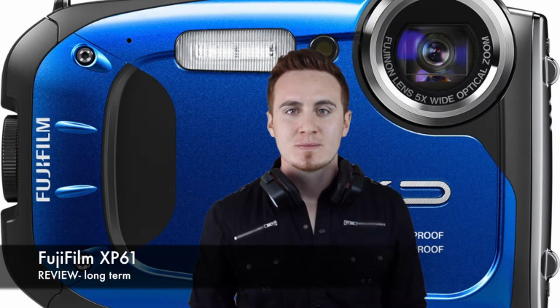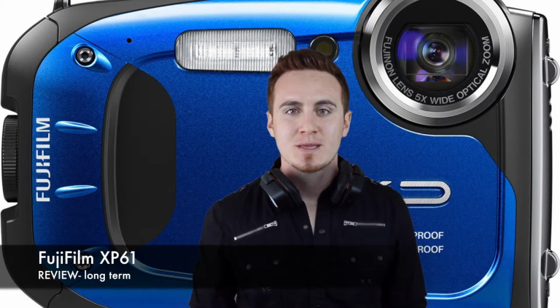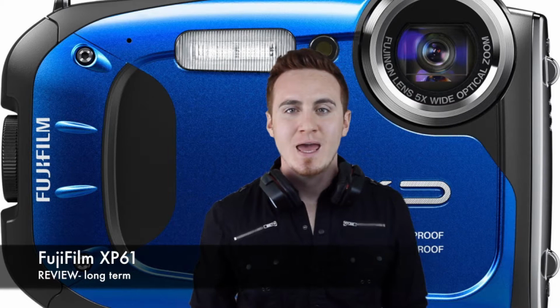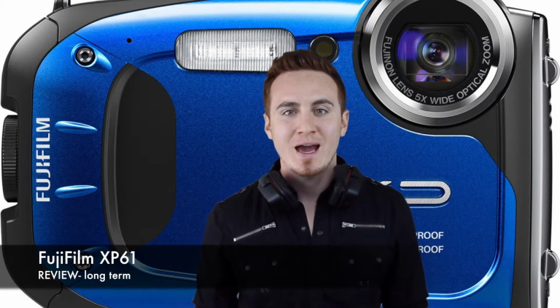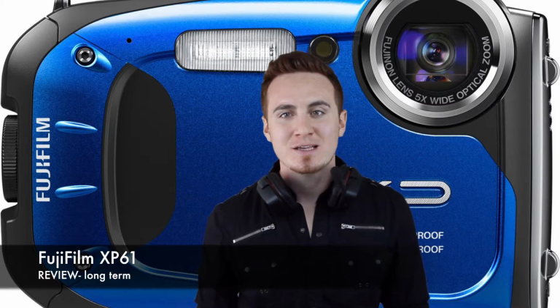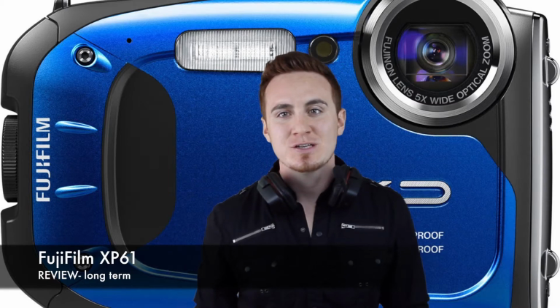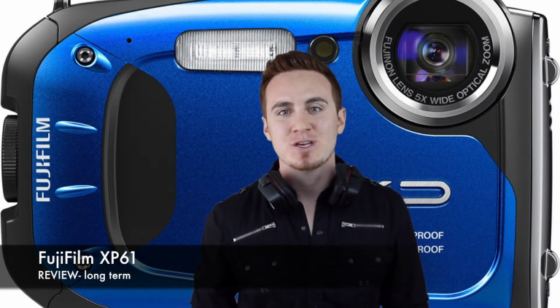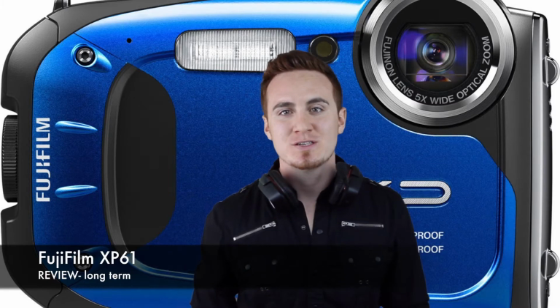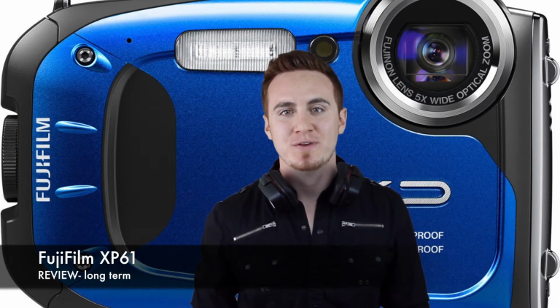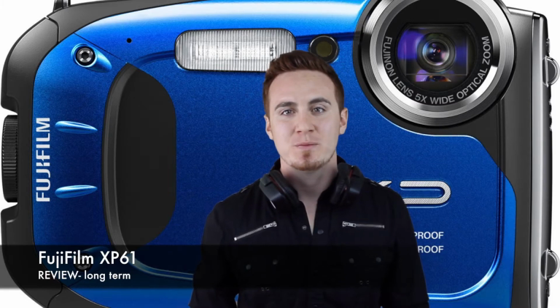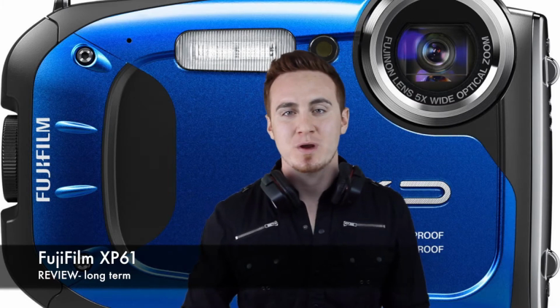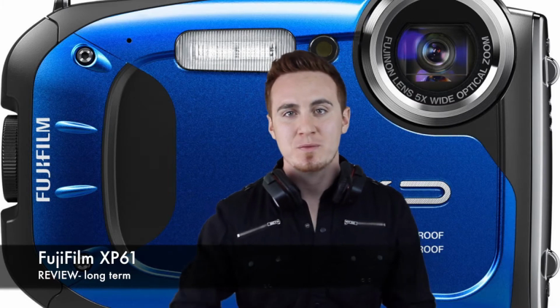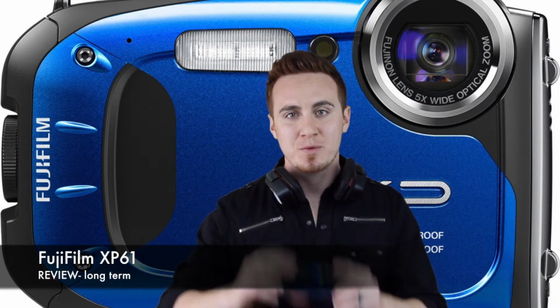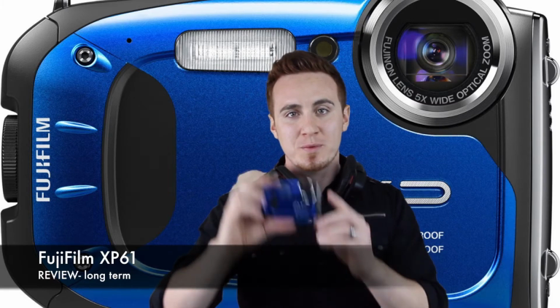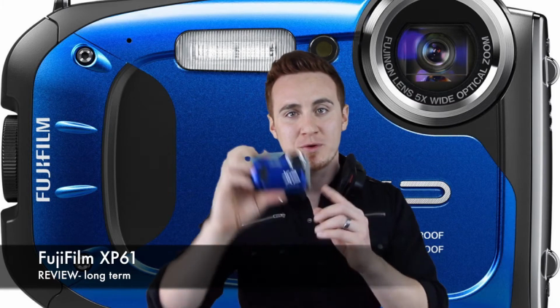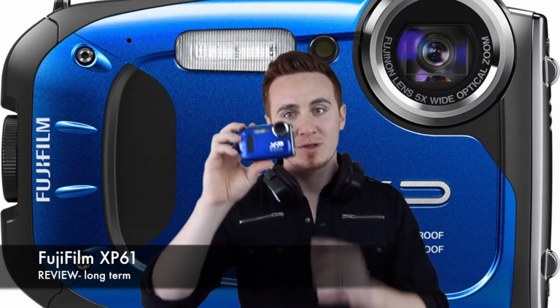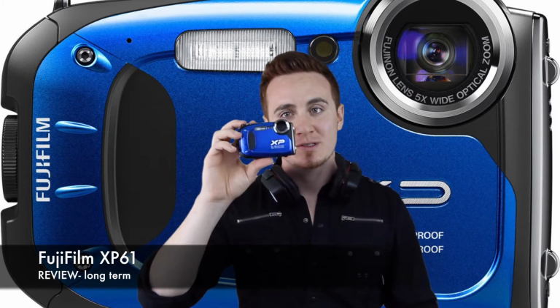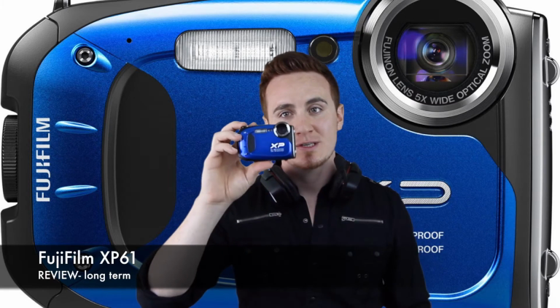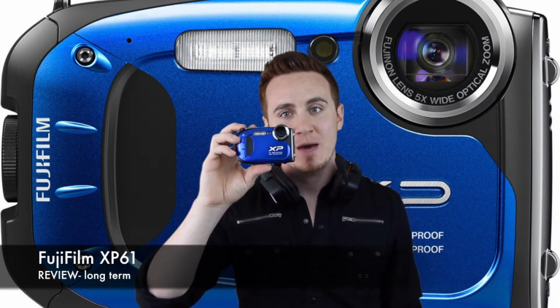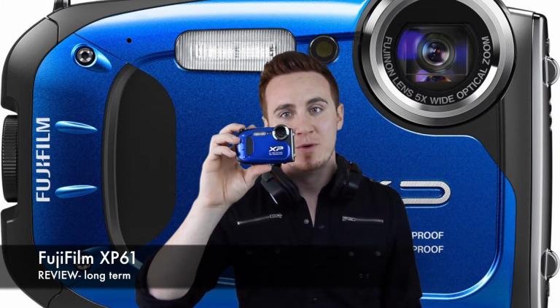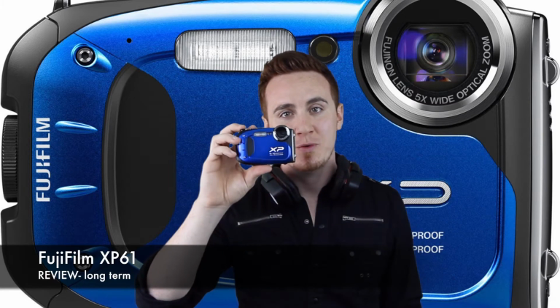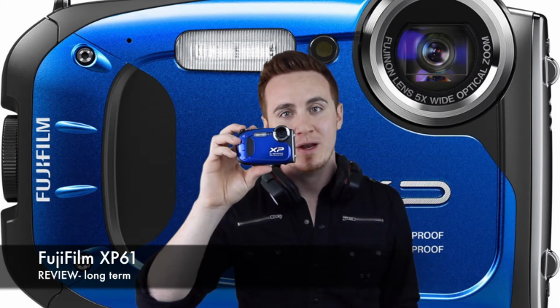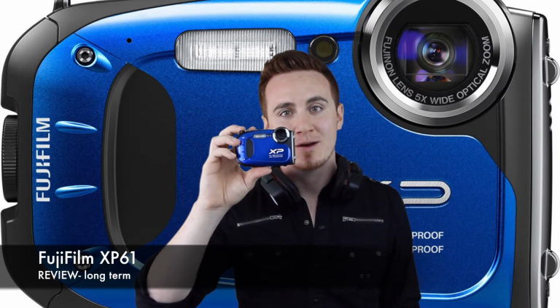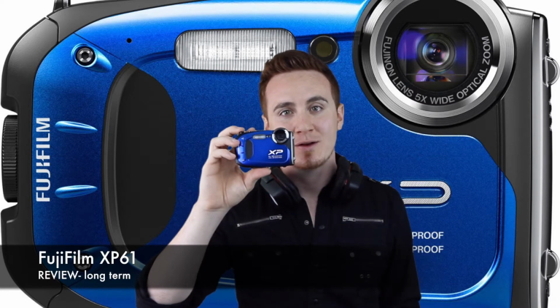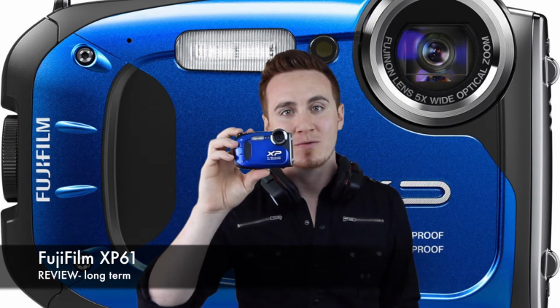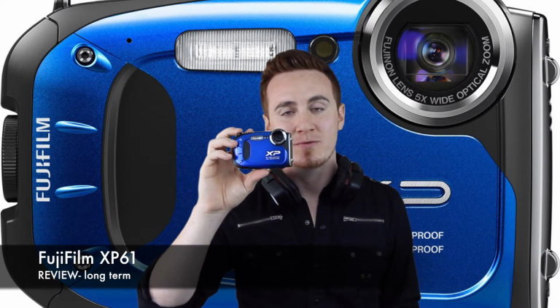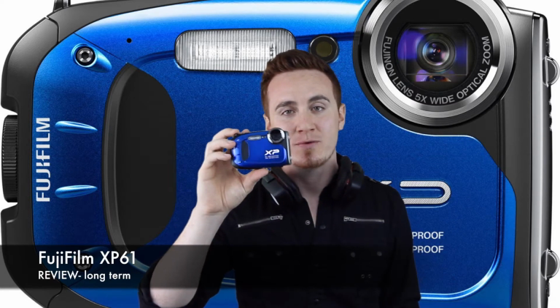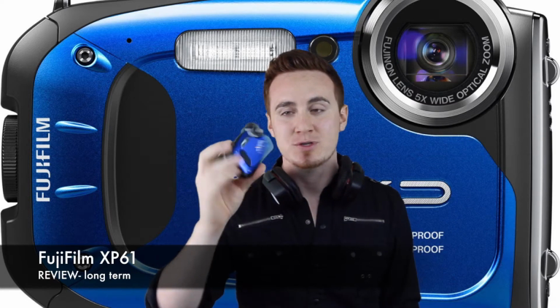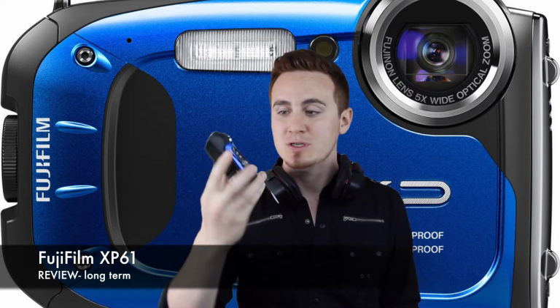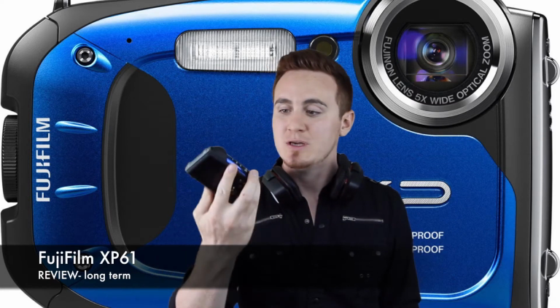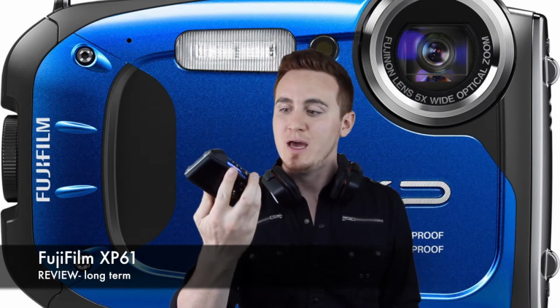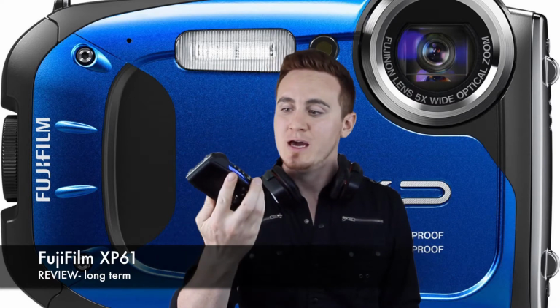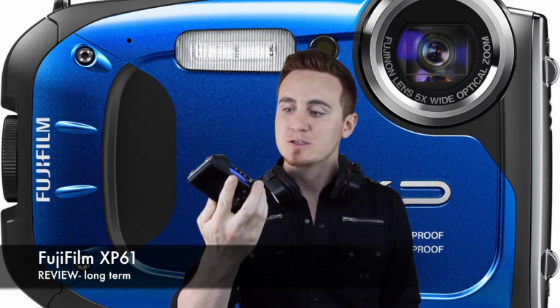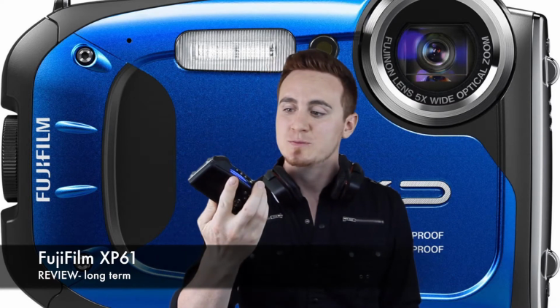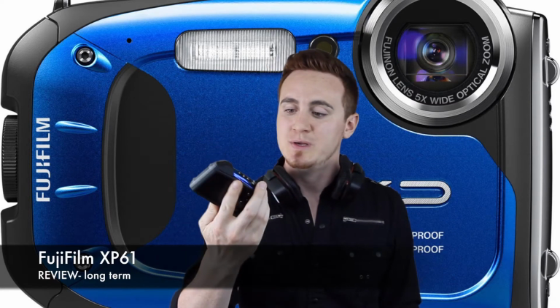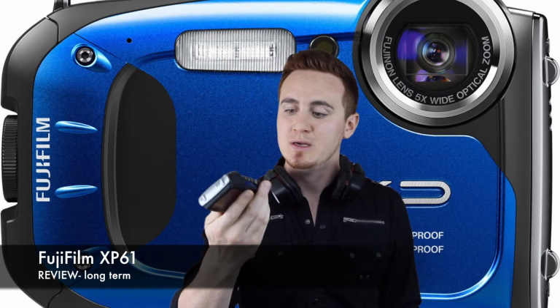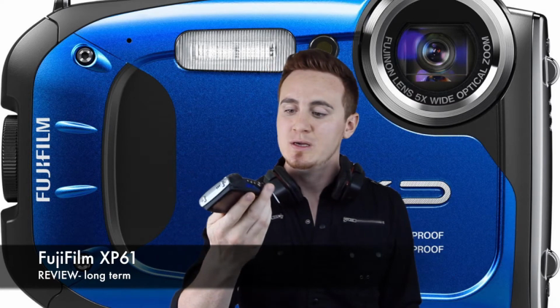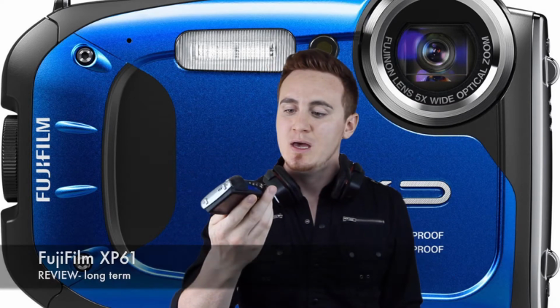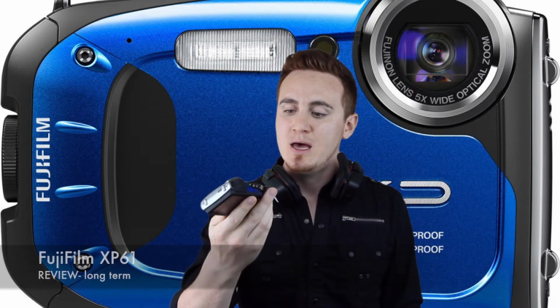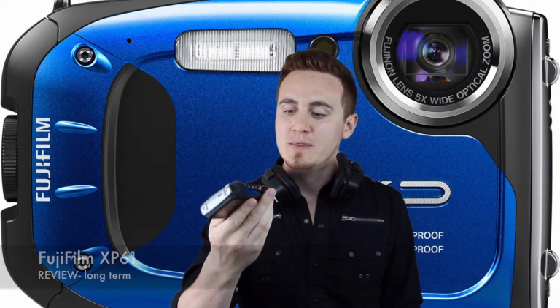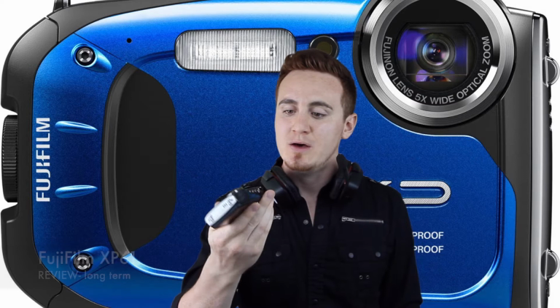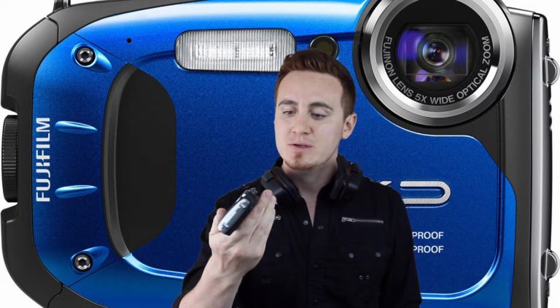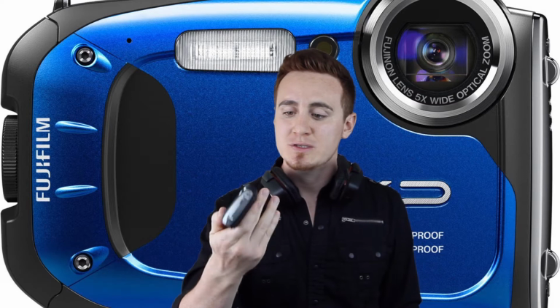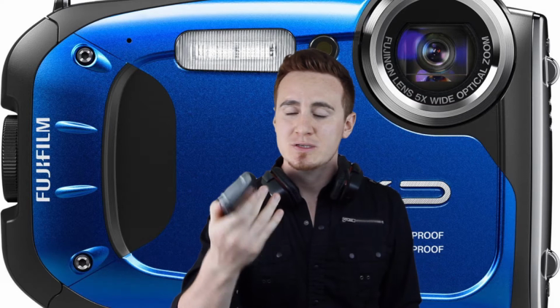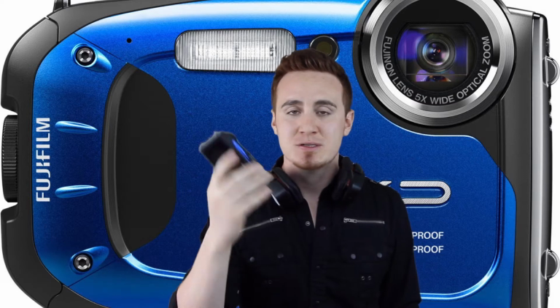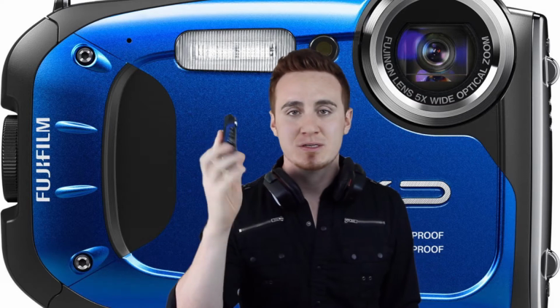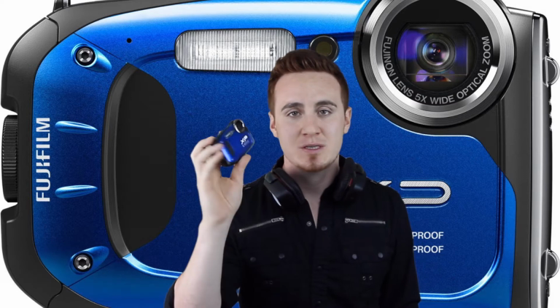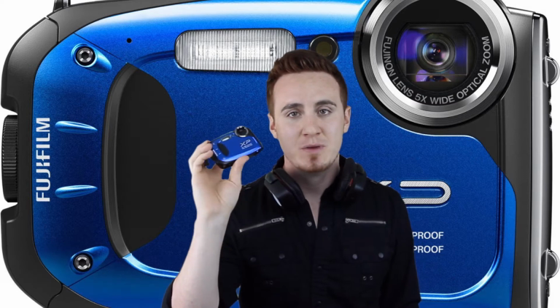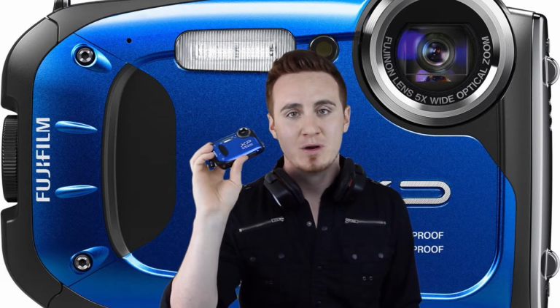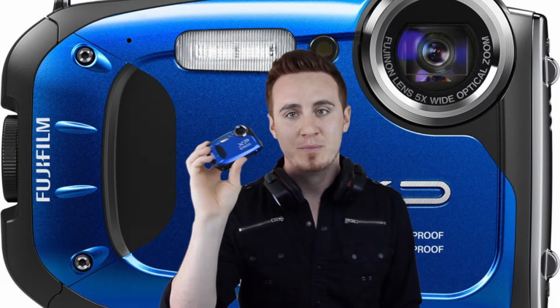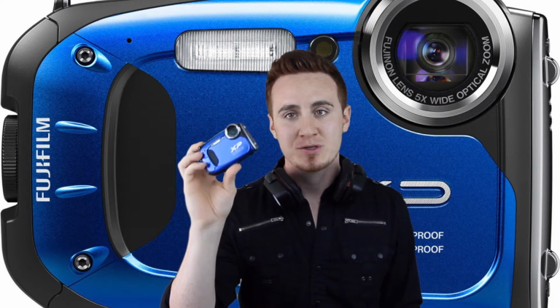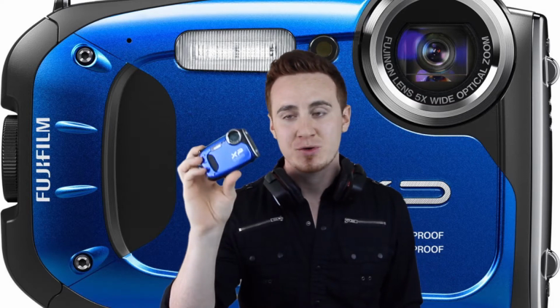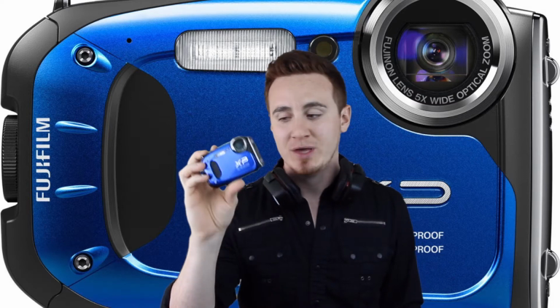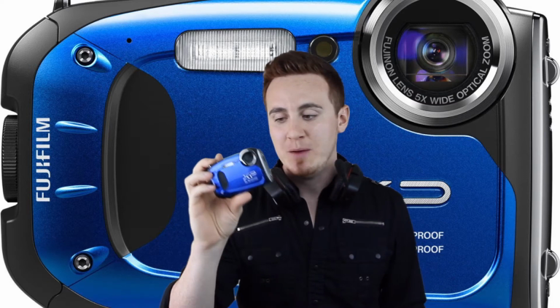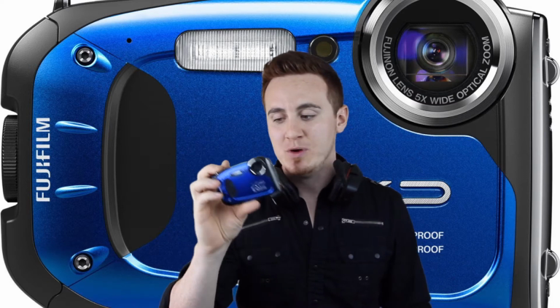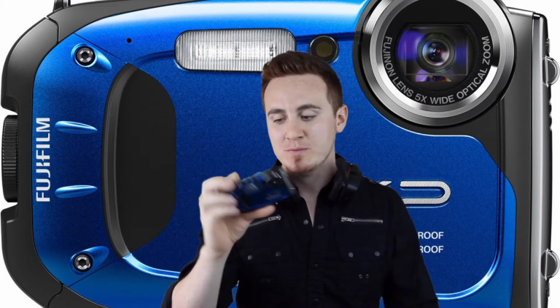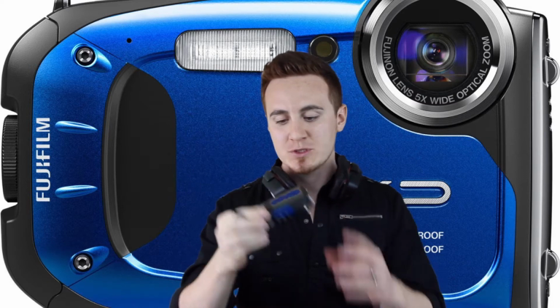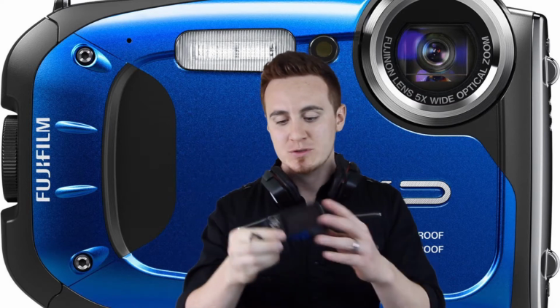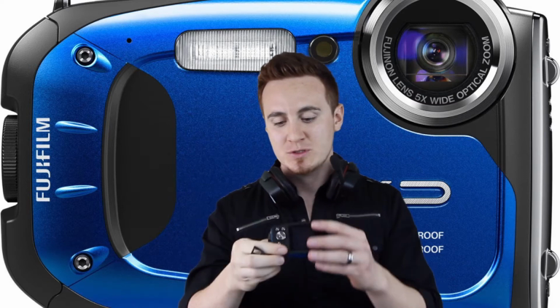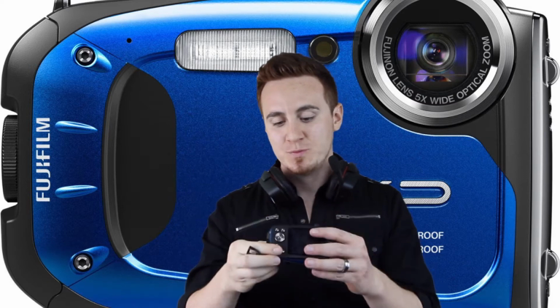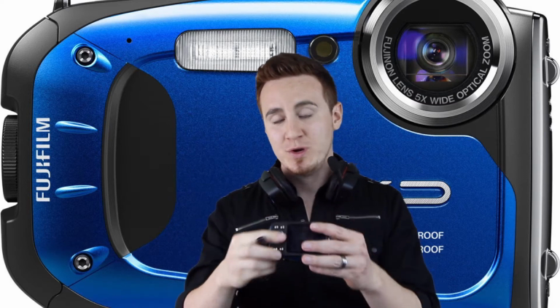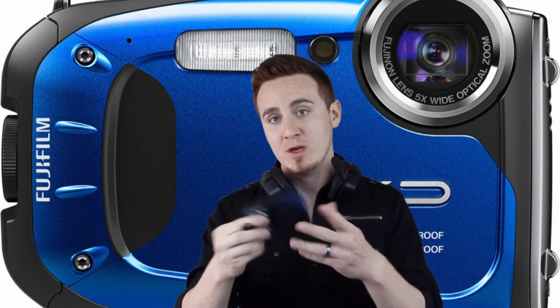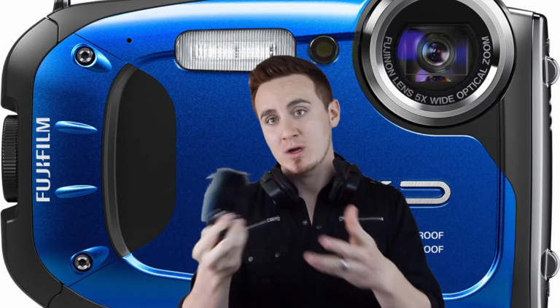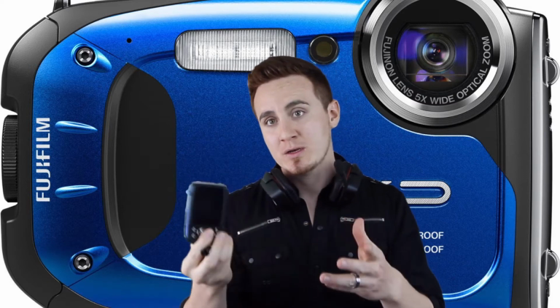Hey guys, on today's video I'm going to be reviewing this camera right here, the Fuji XP. Now this is a 16 megapixel camera, so it's pretty good.